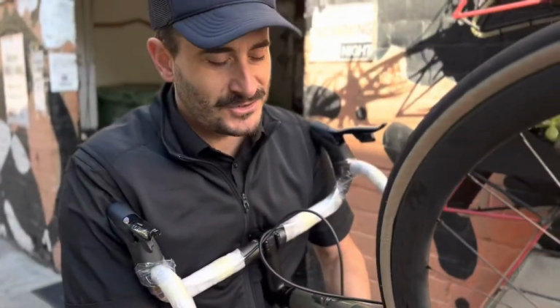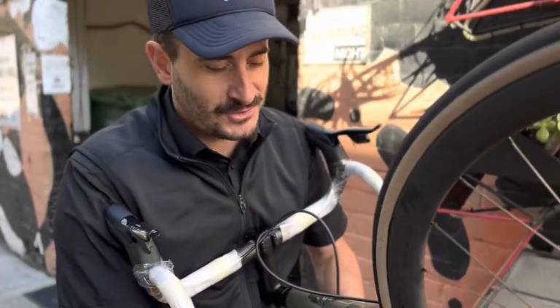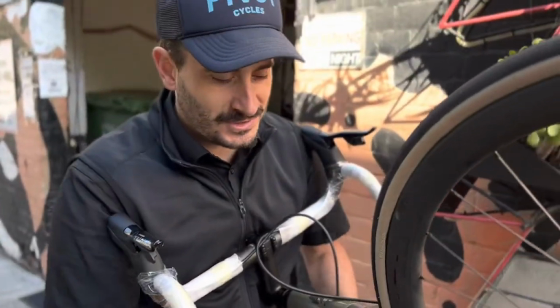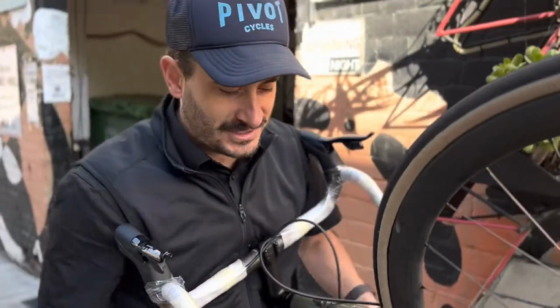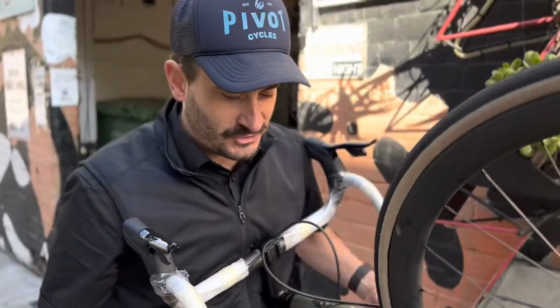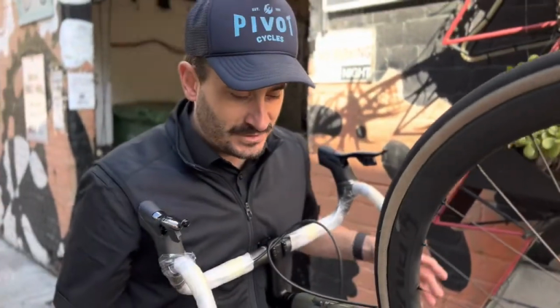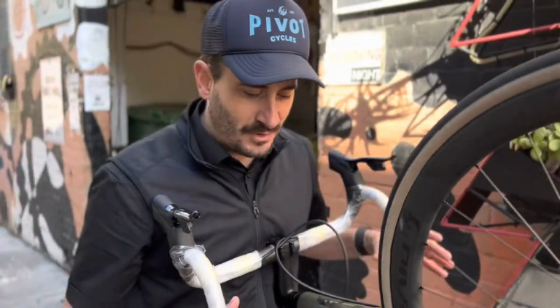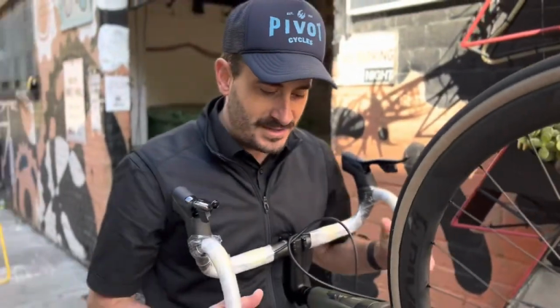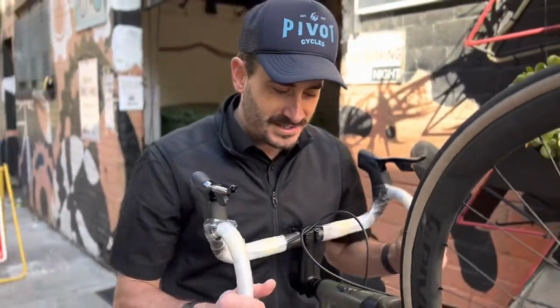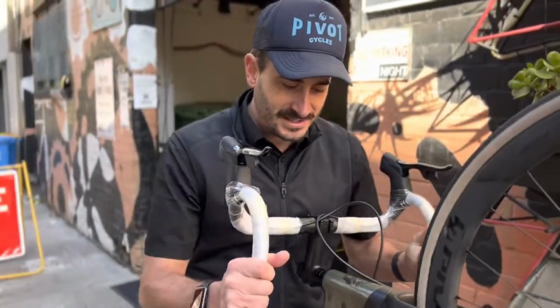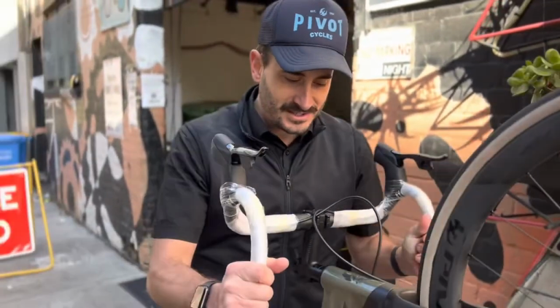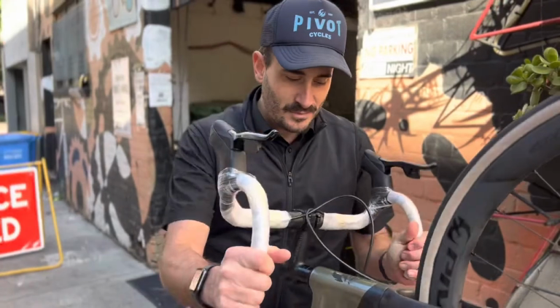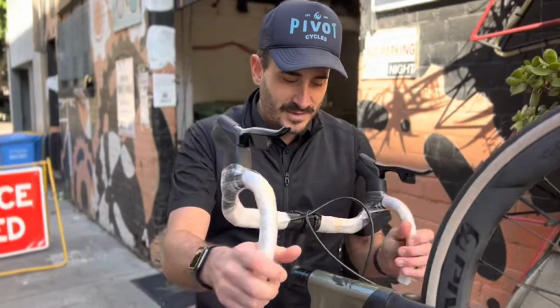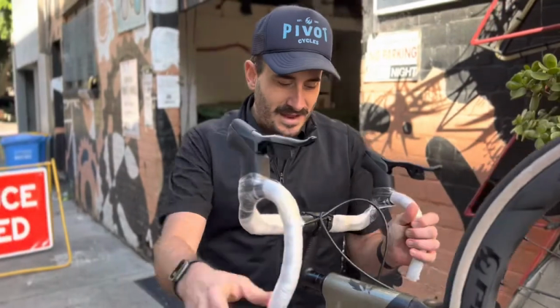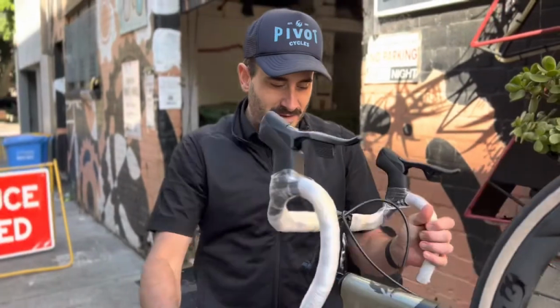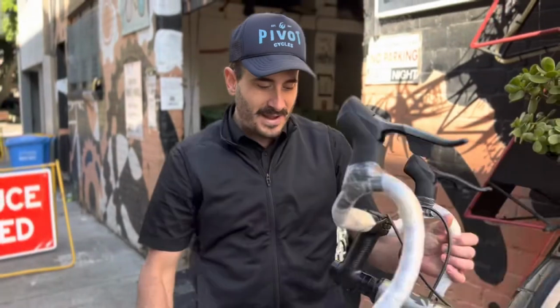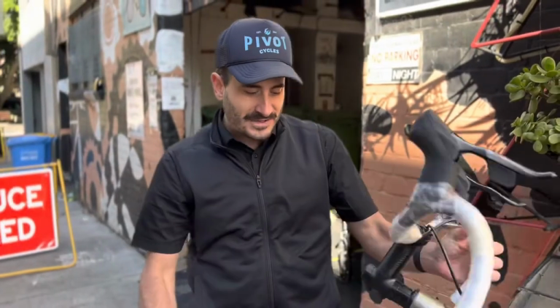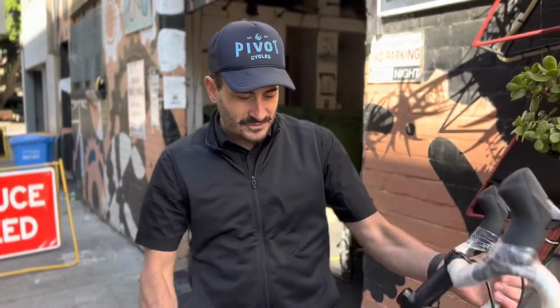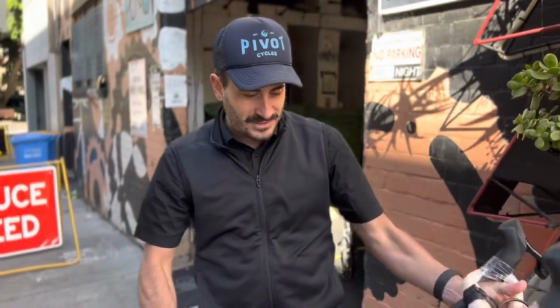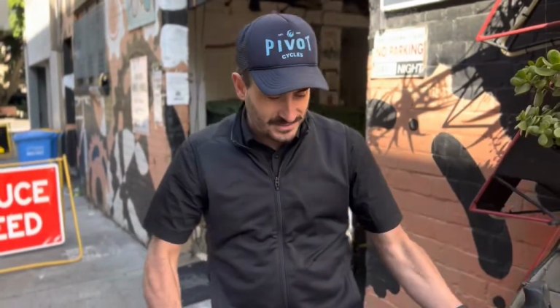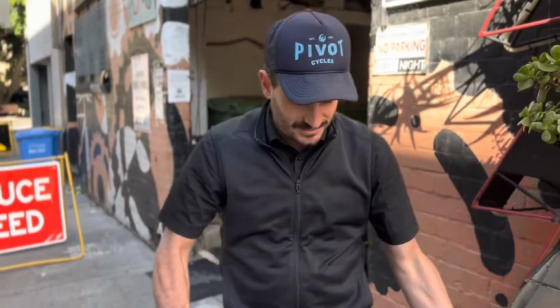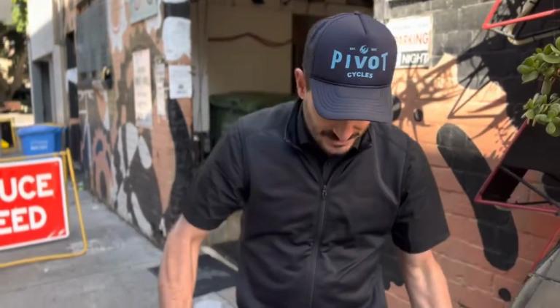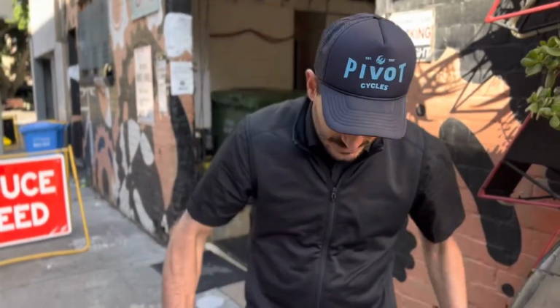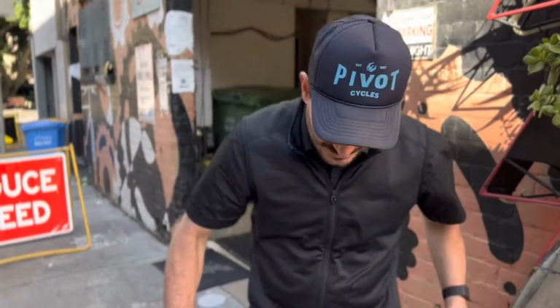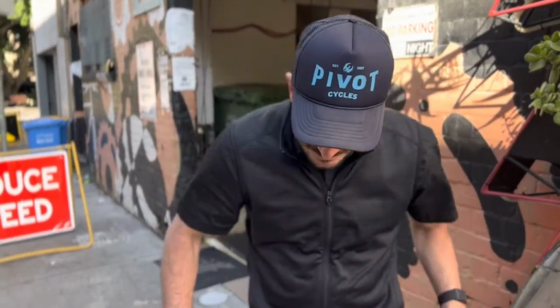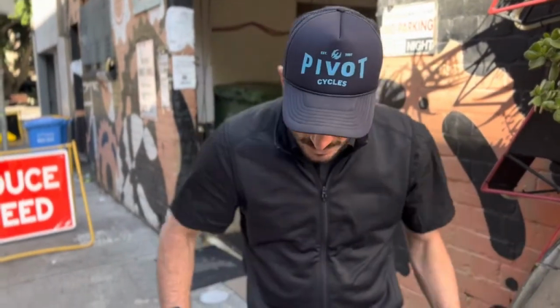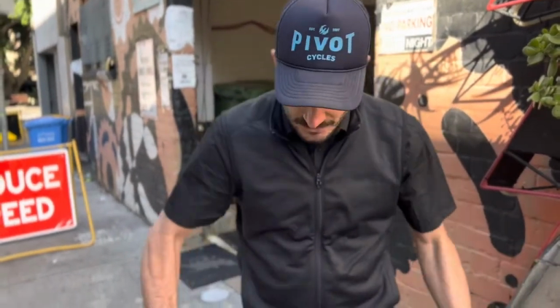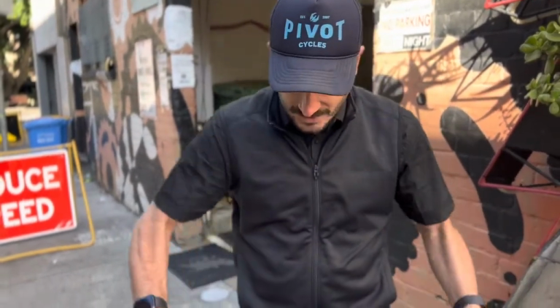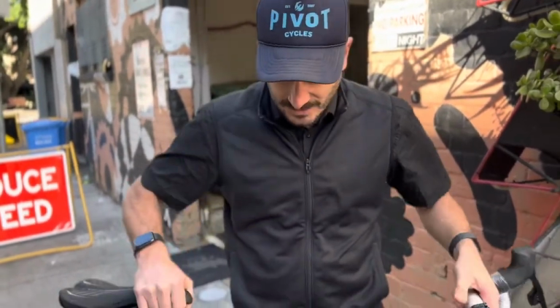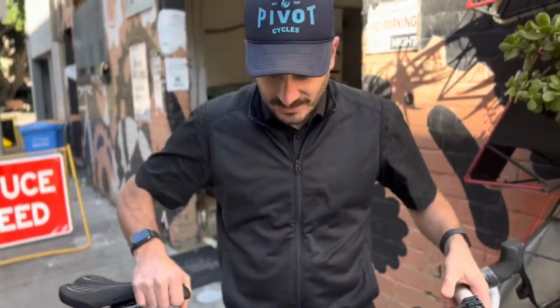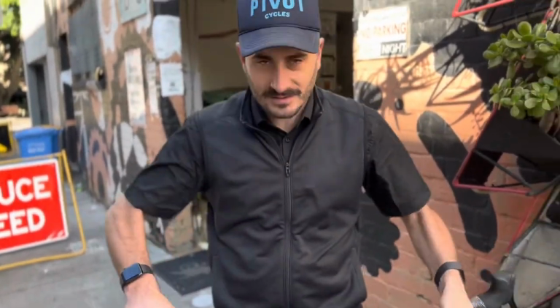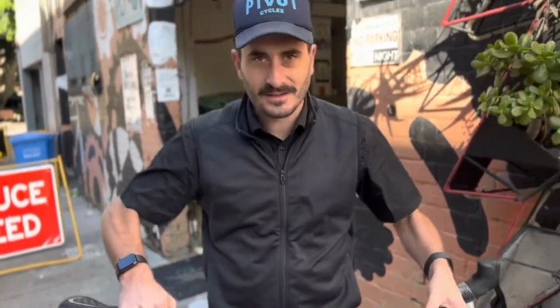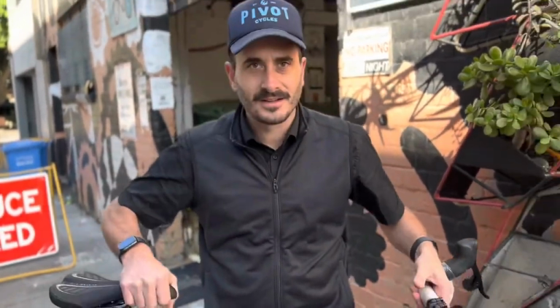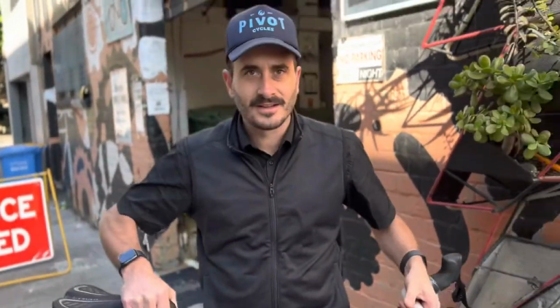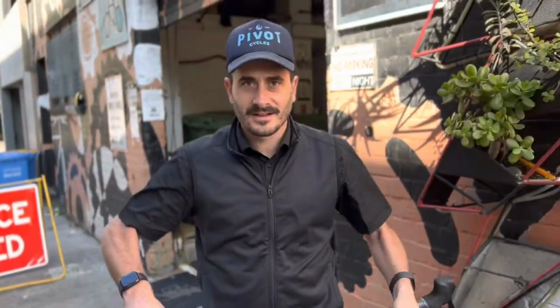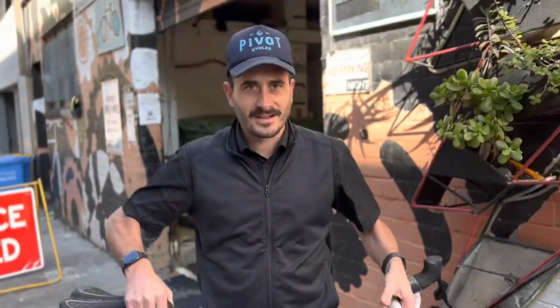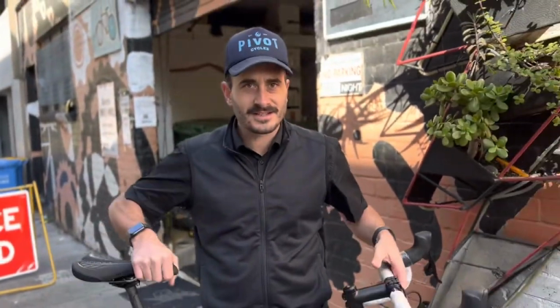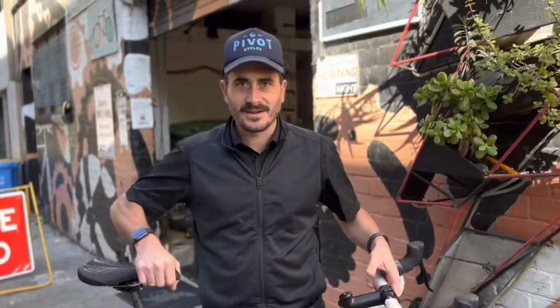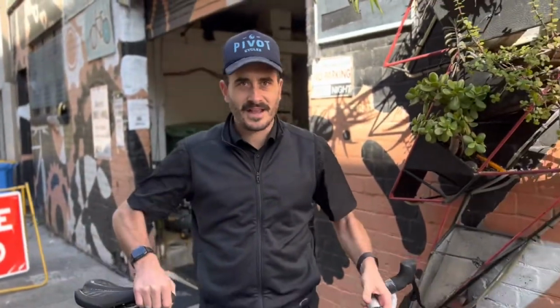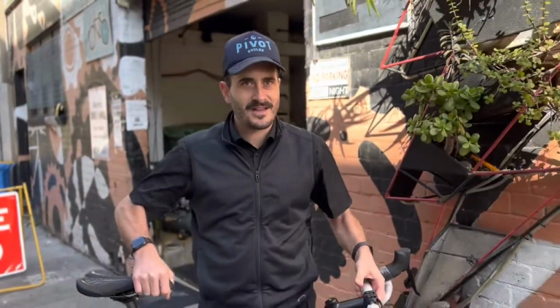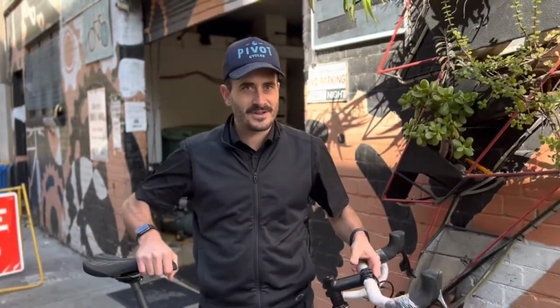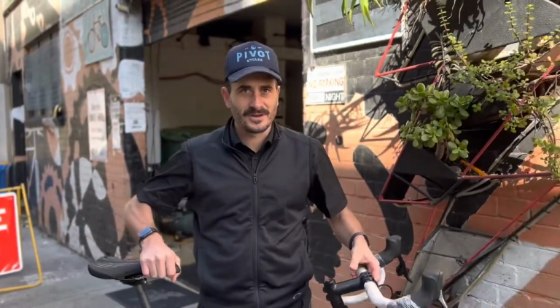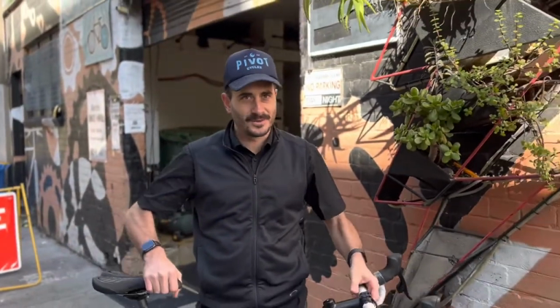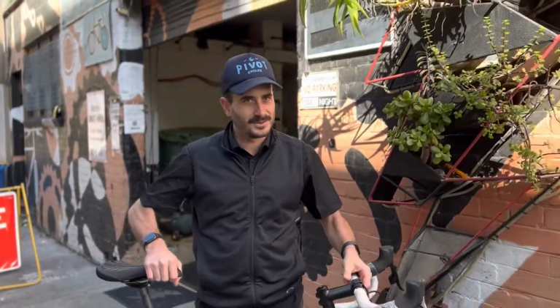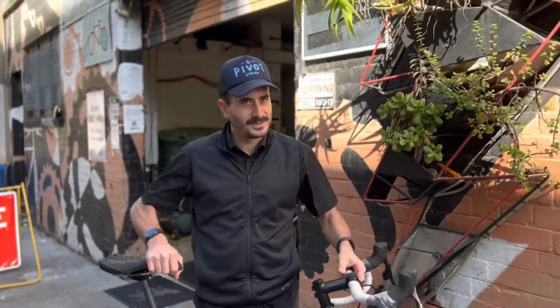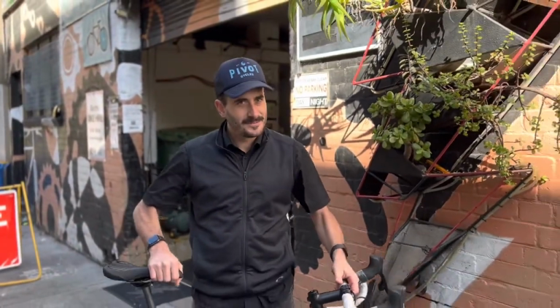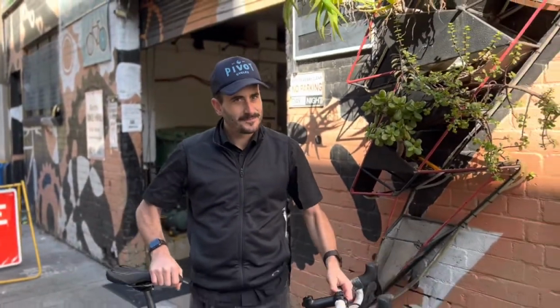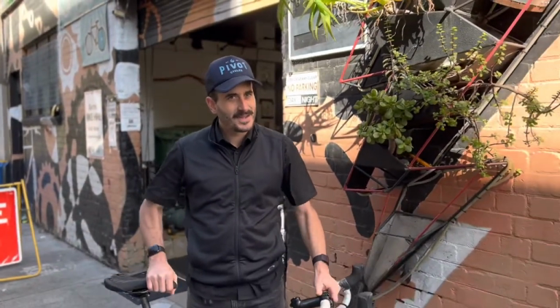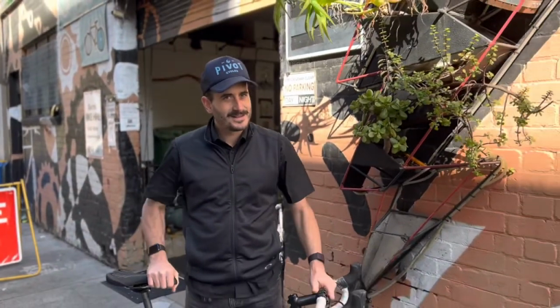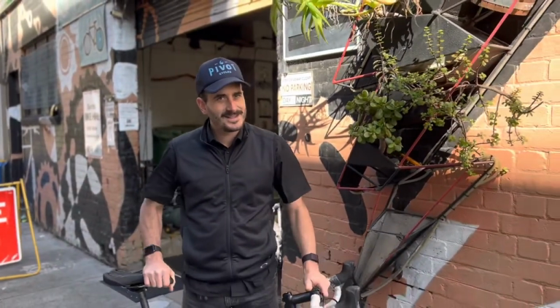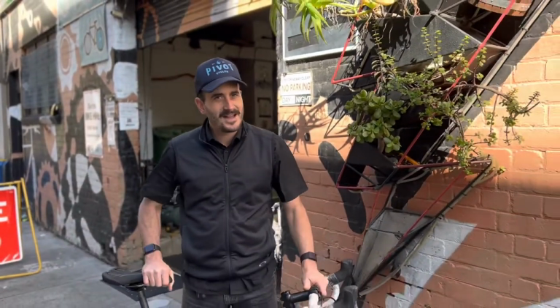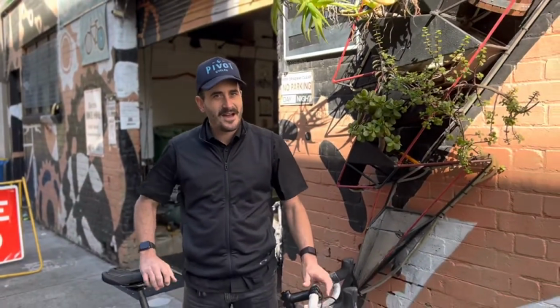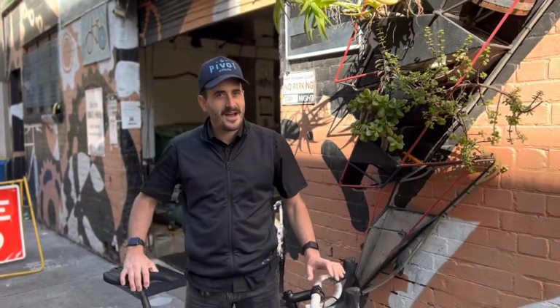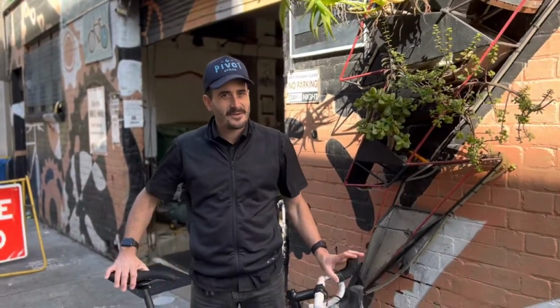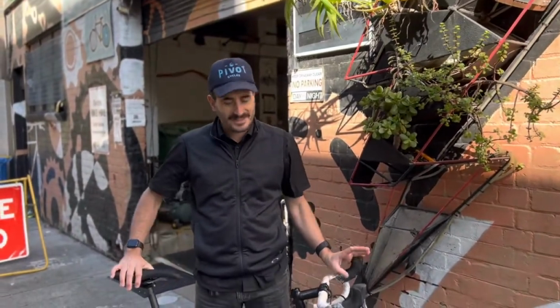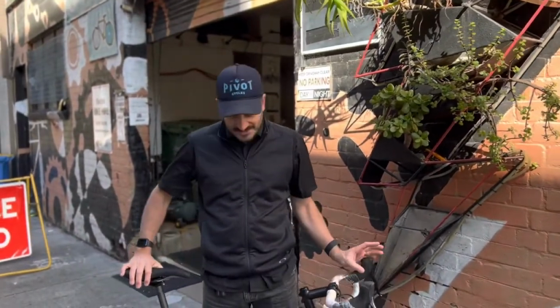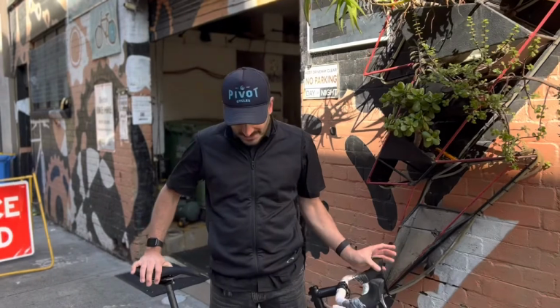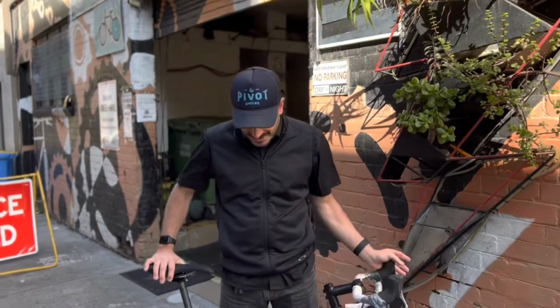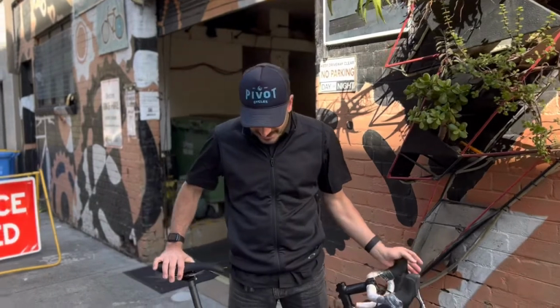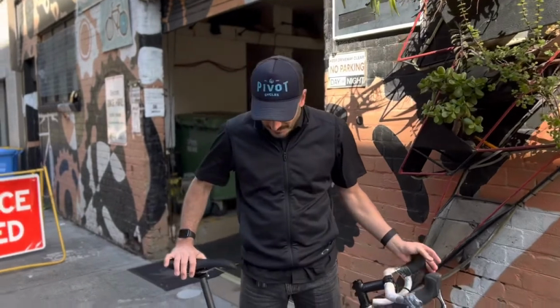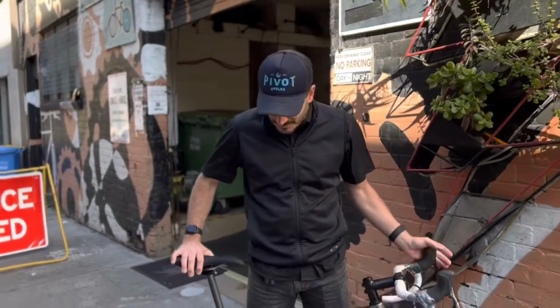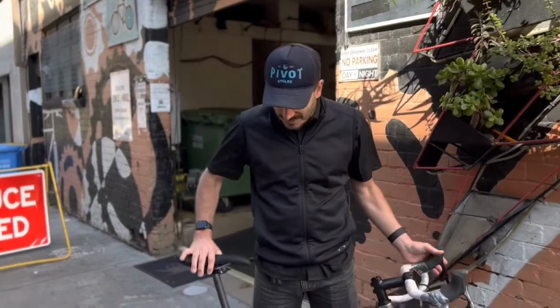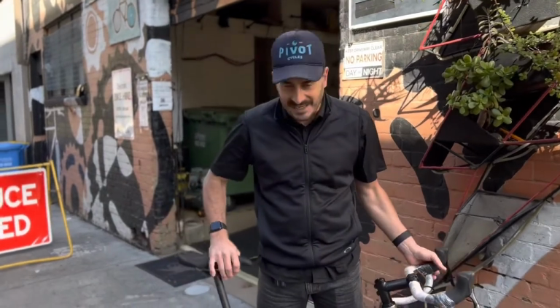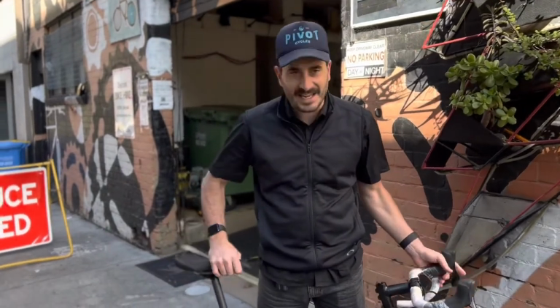You could literally ride this thing — that's what I do all the time. With the motor in it's not heavy at all, around eight, nine, maybe ten kilos.